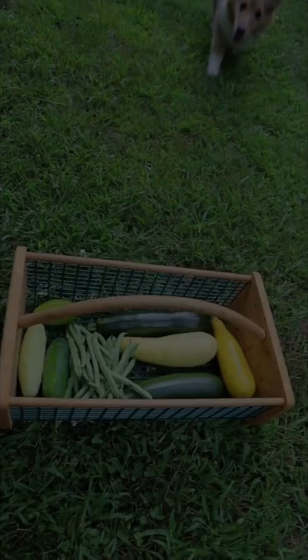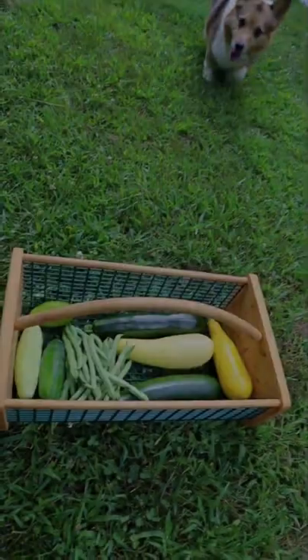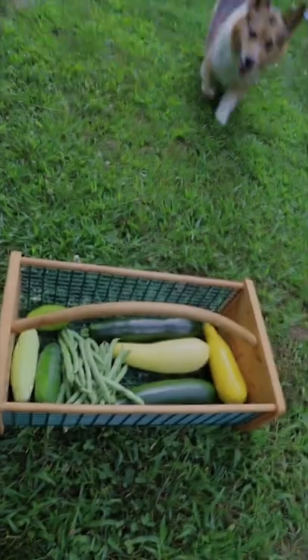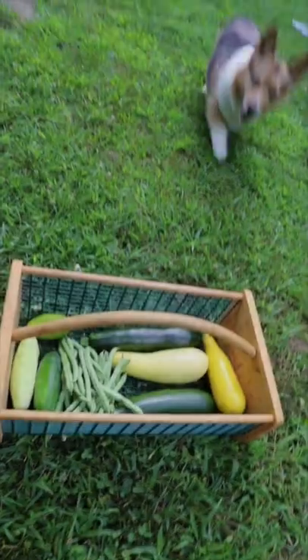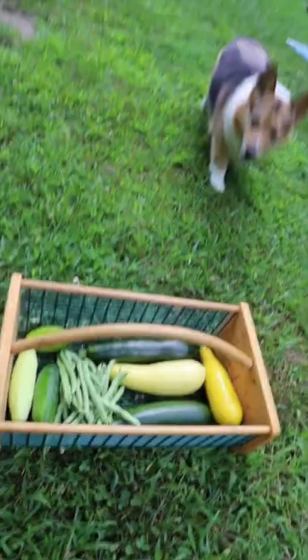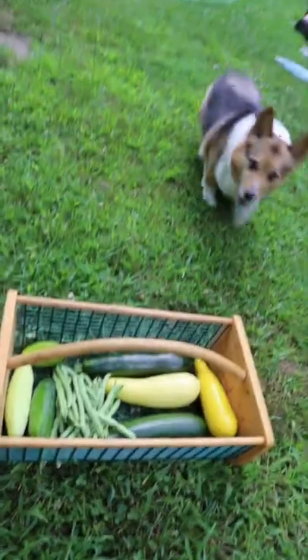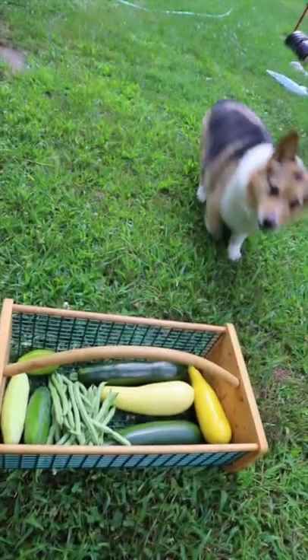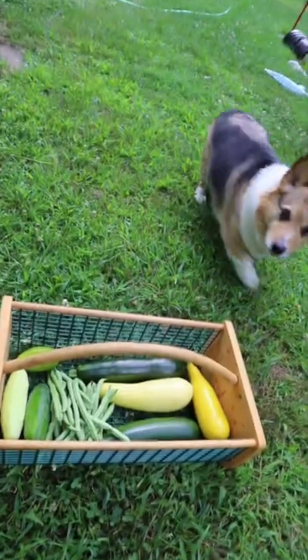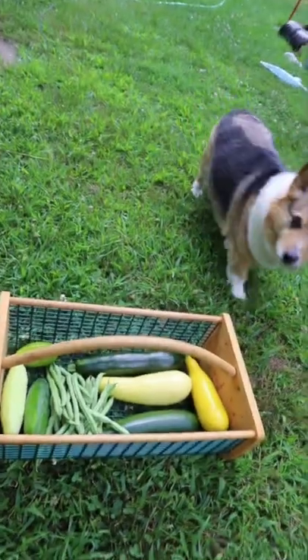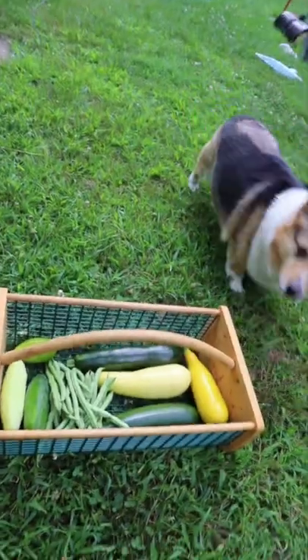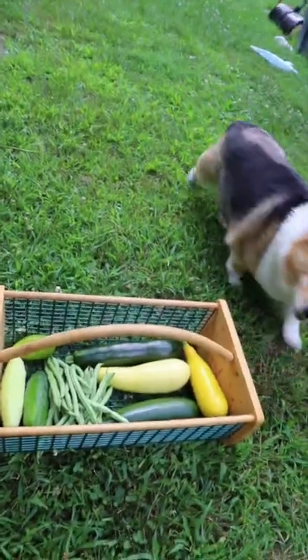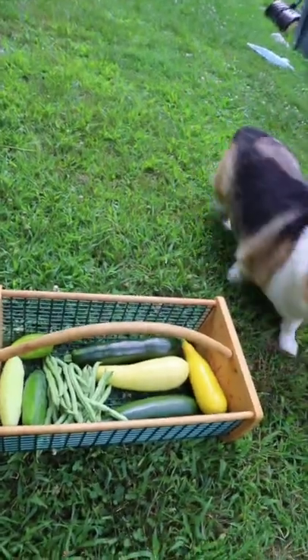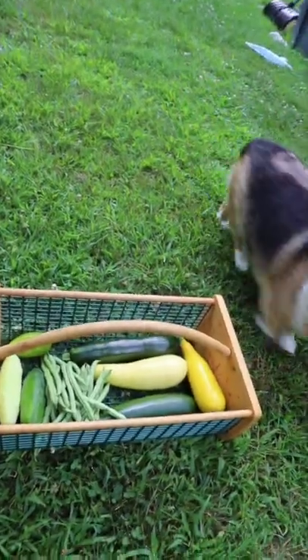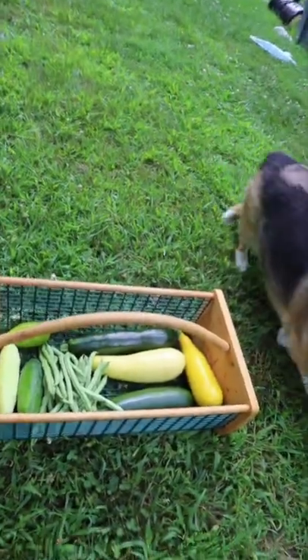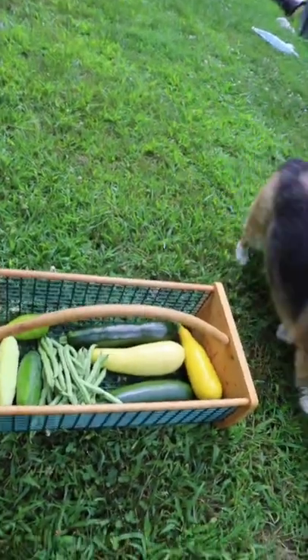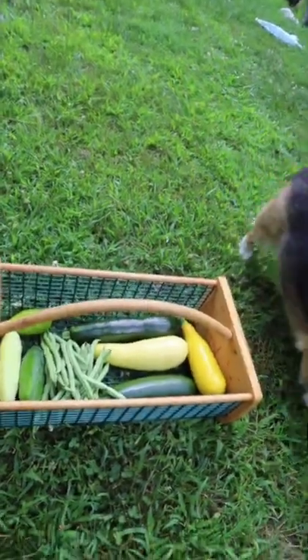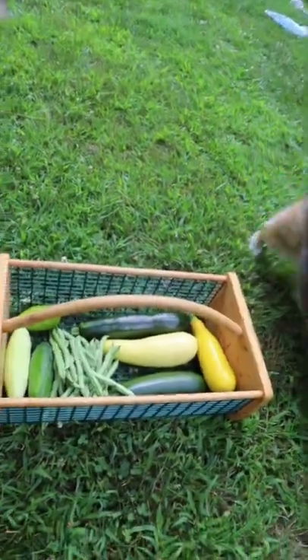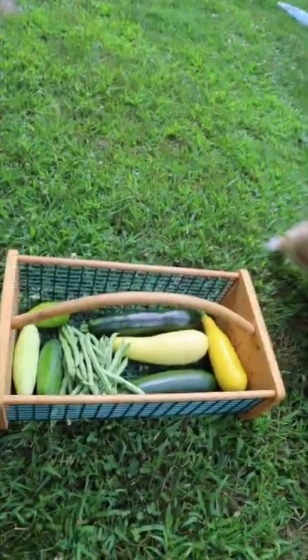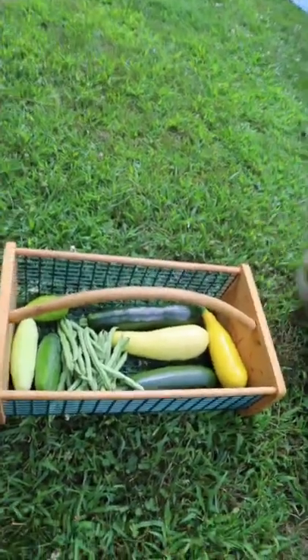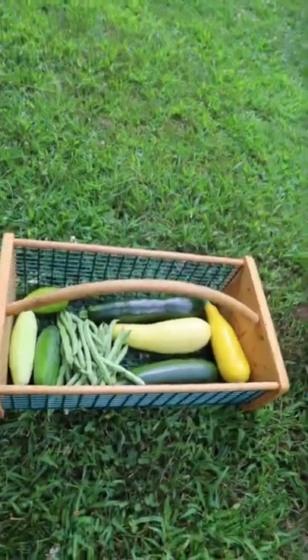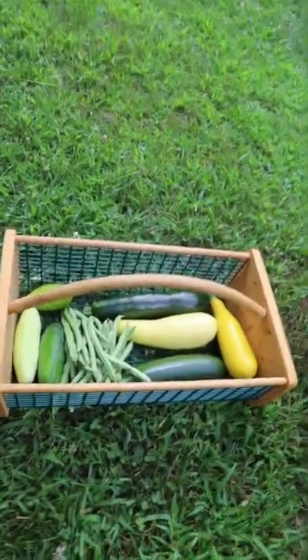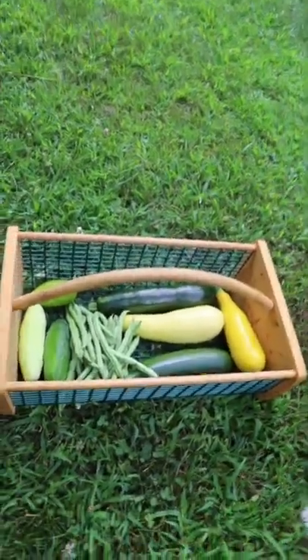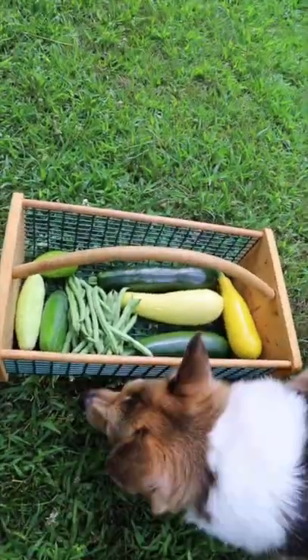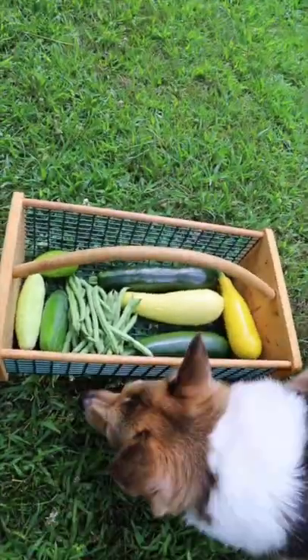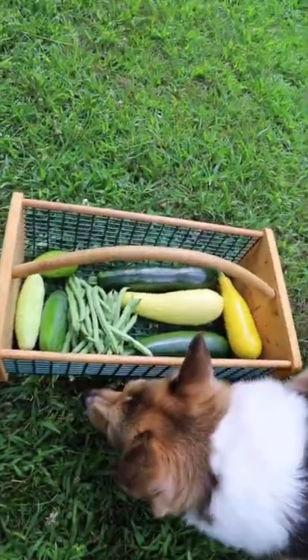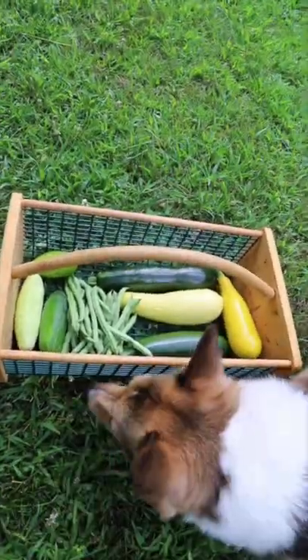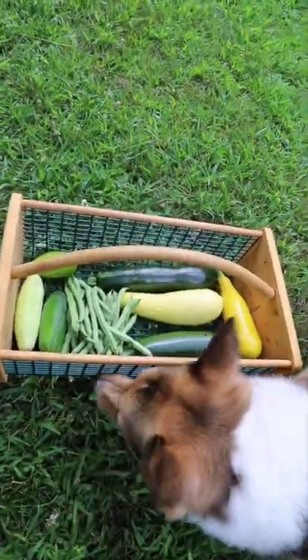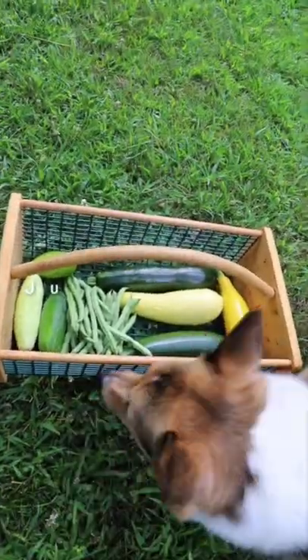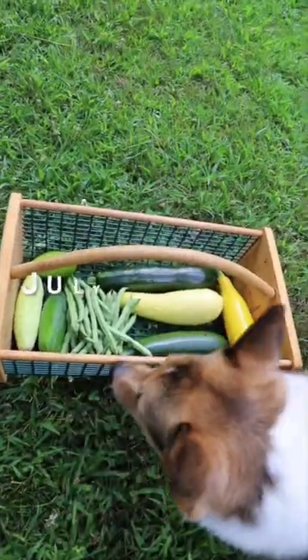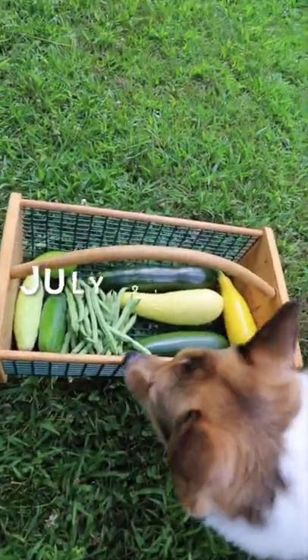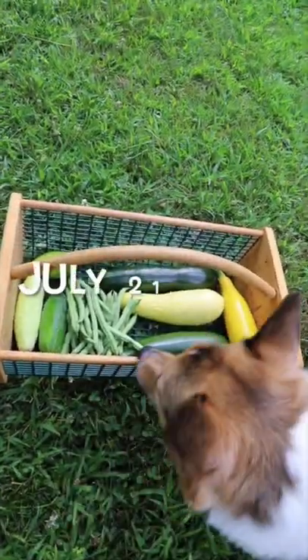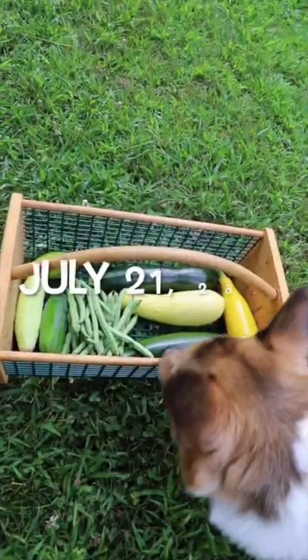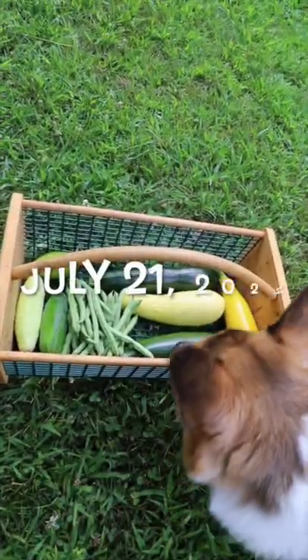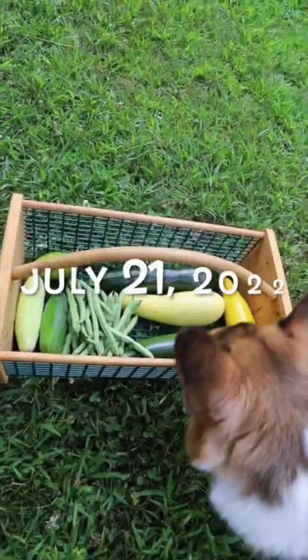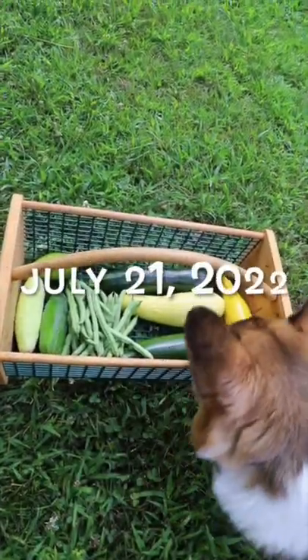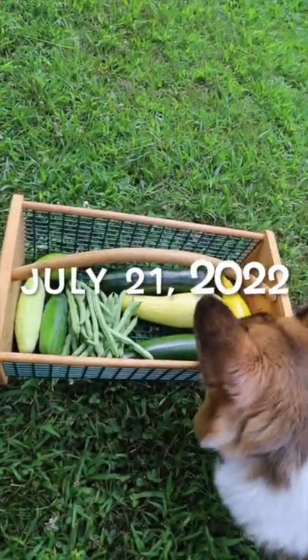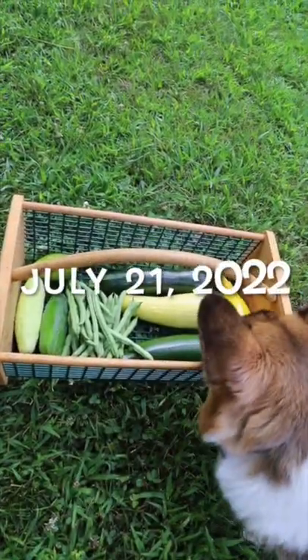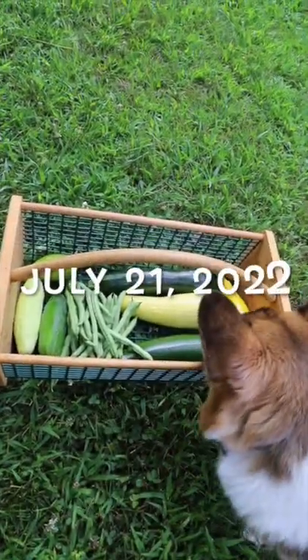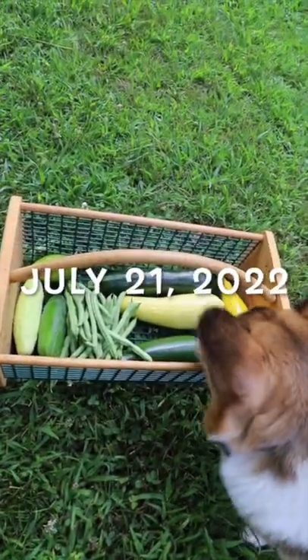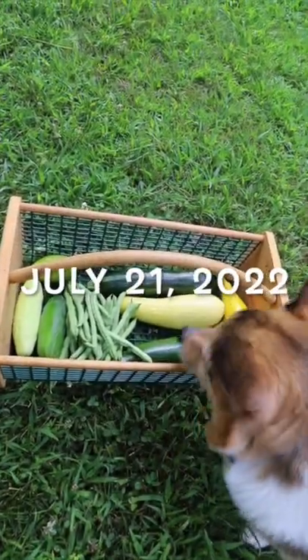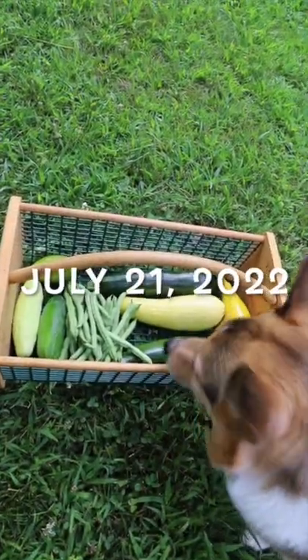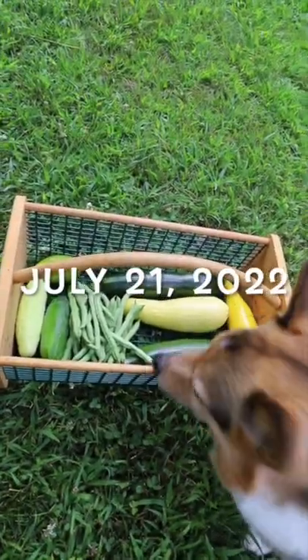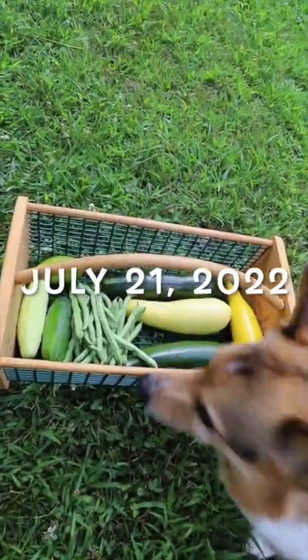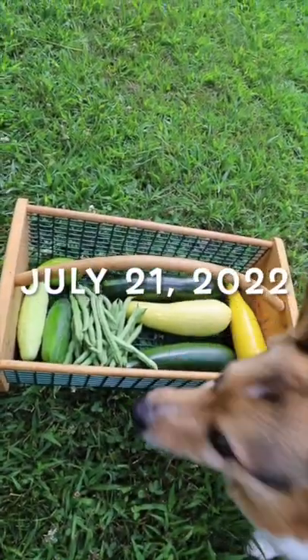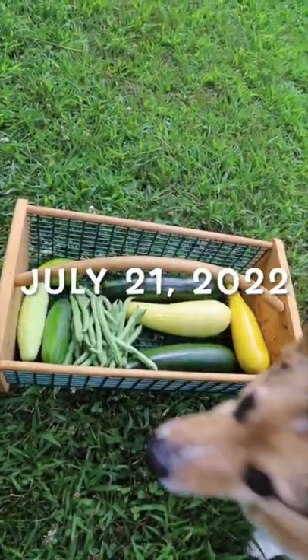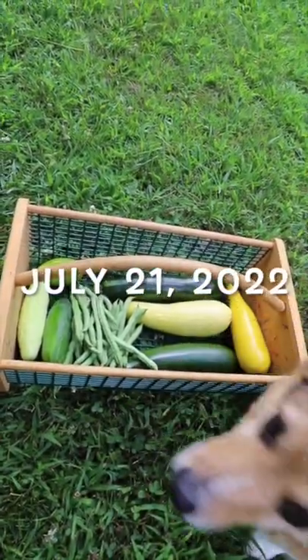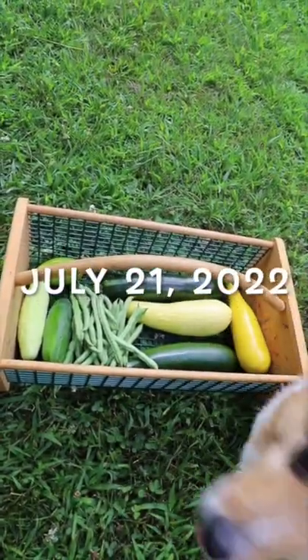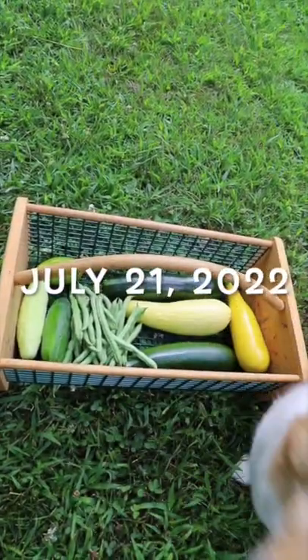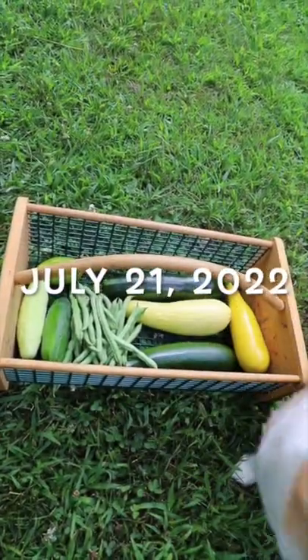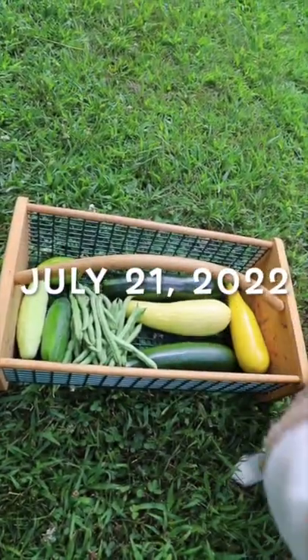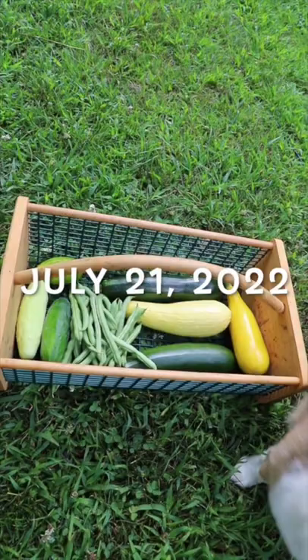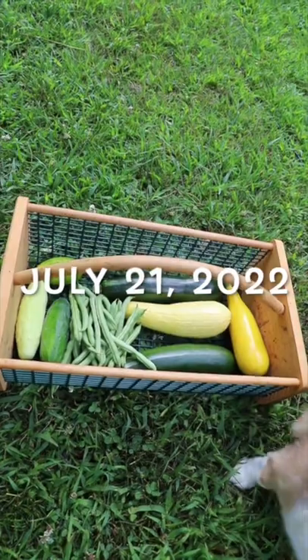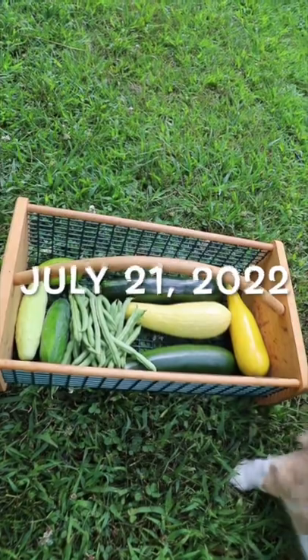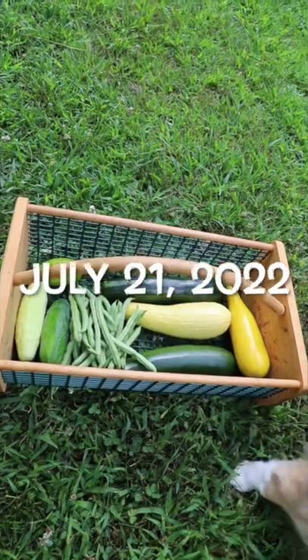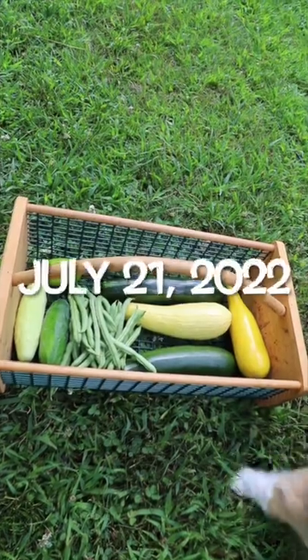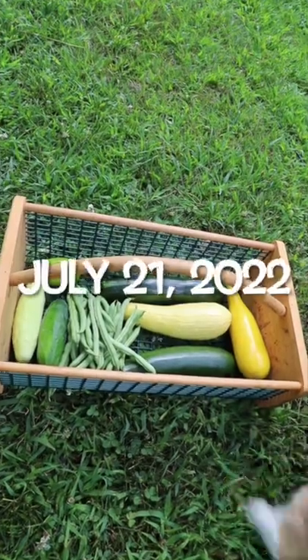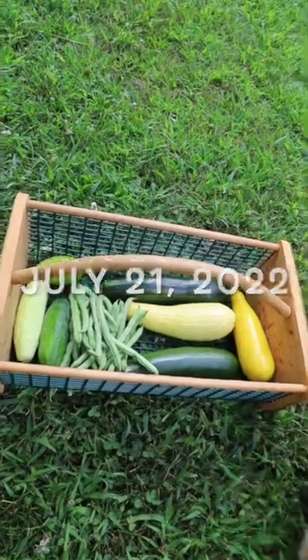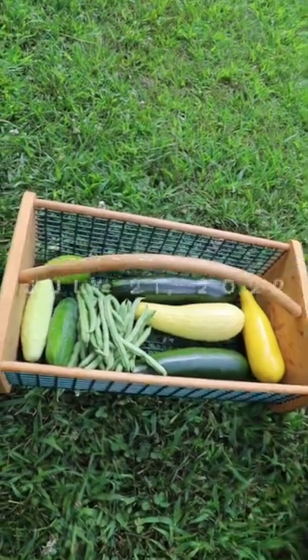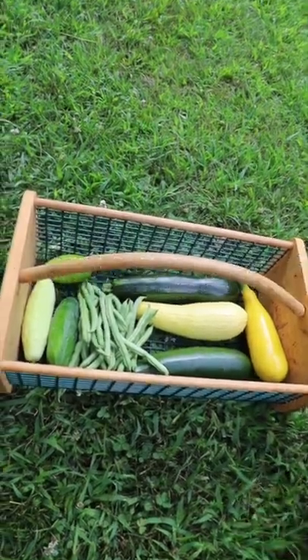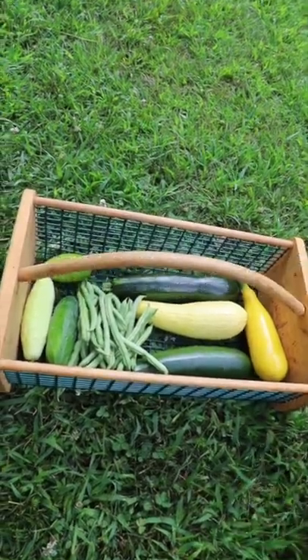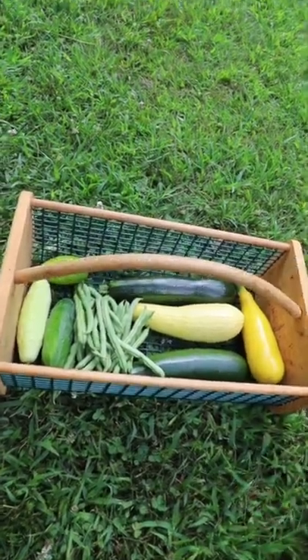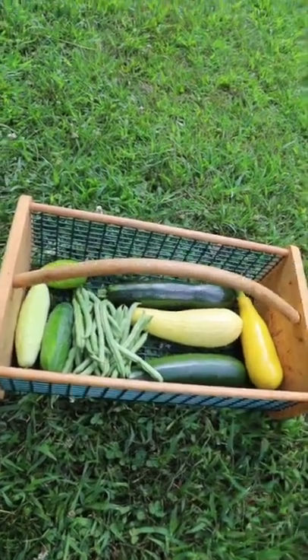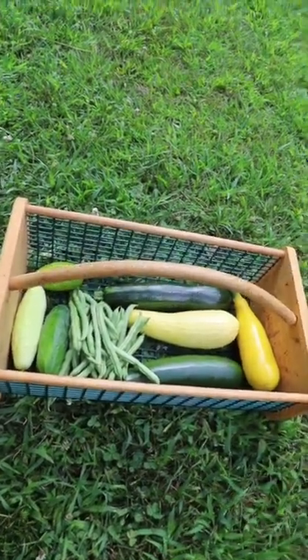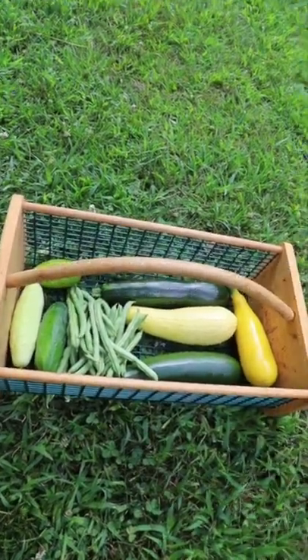Hi Rocky. It's July 21st, 2022, and this is what our harvest basket looks like today.